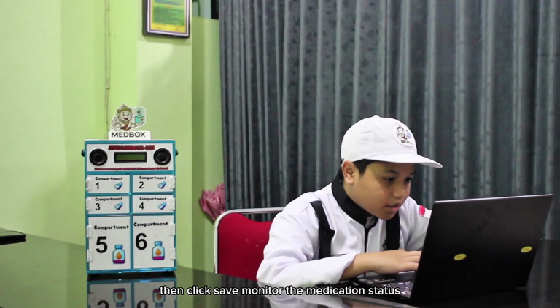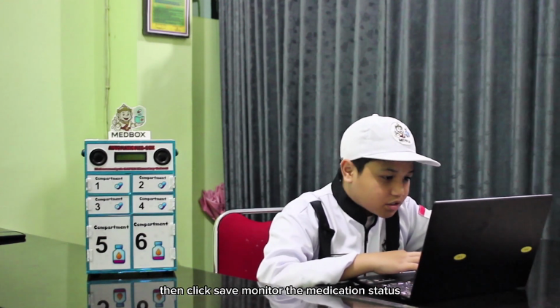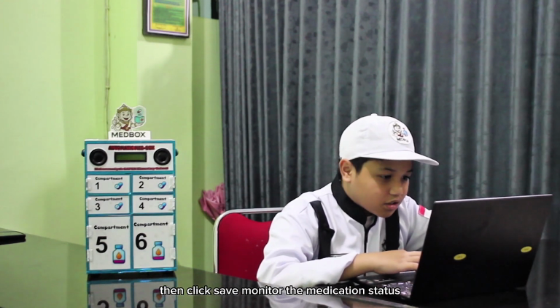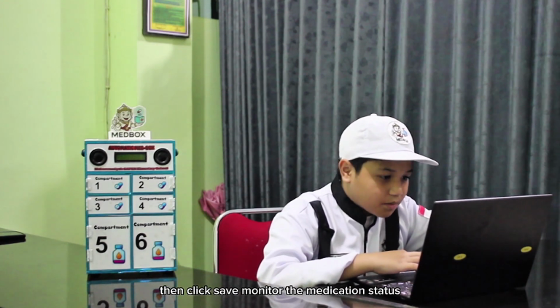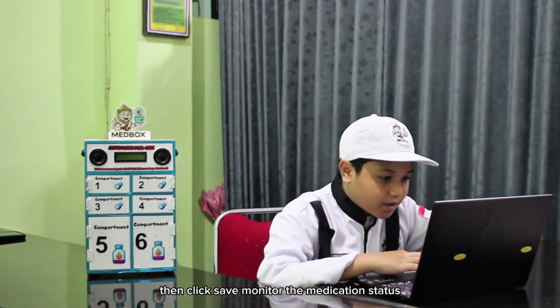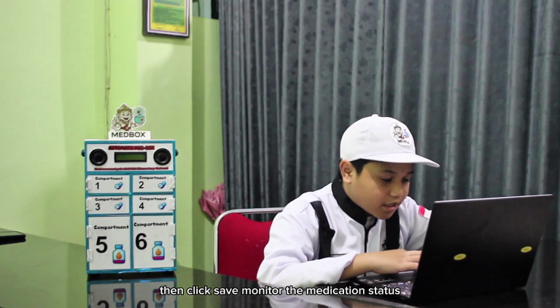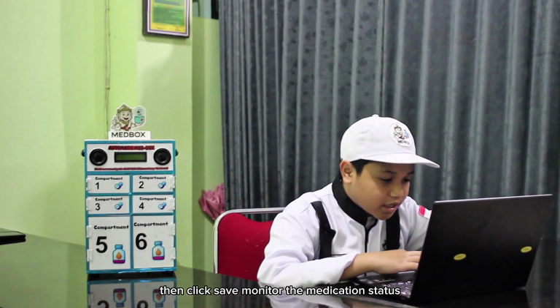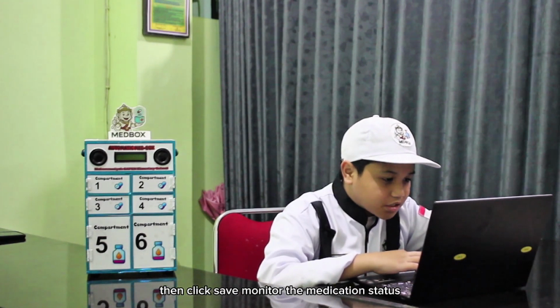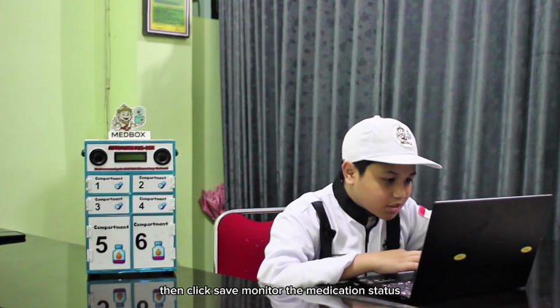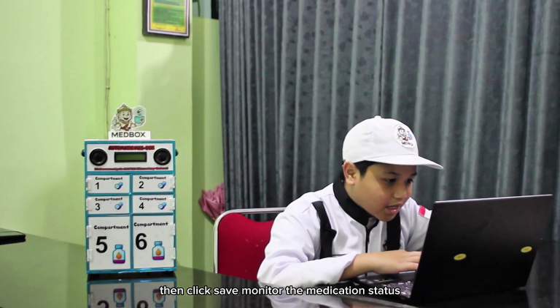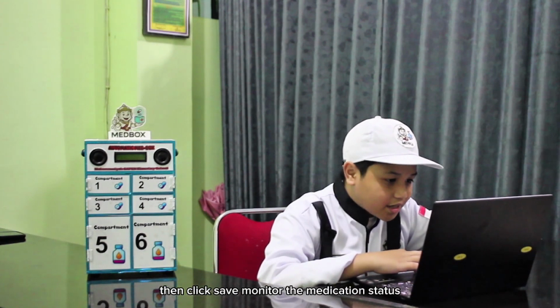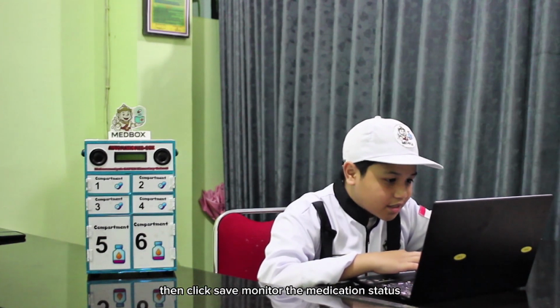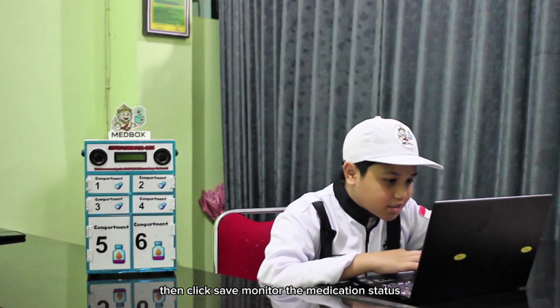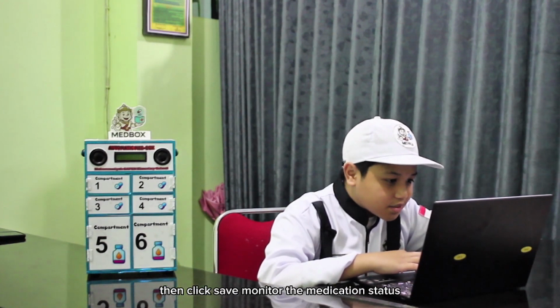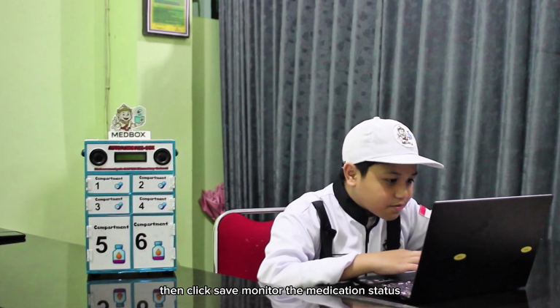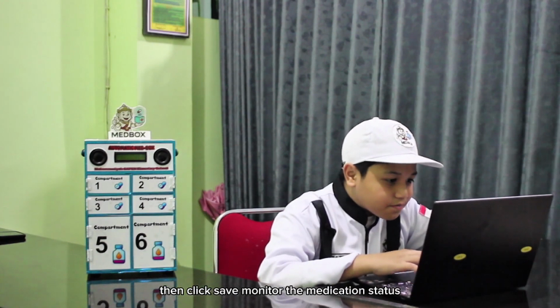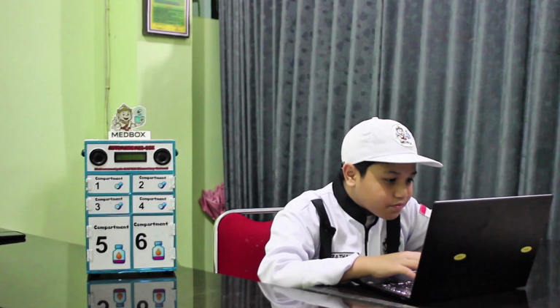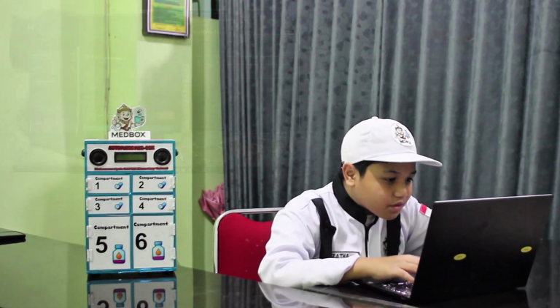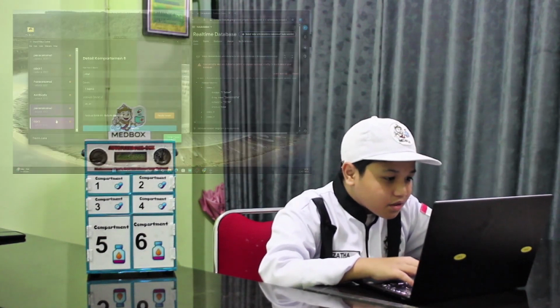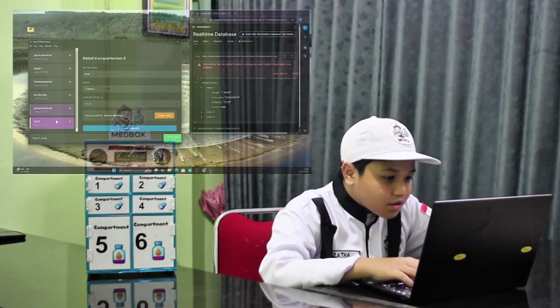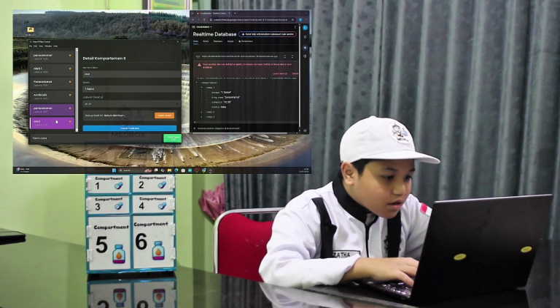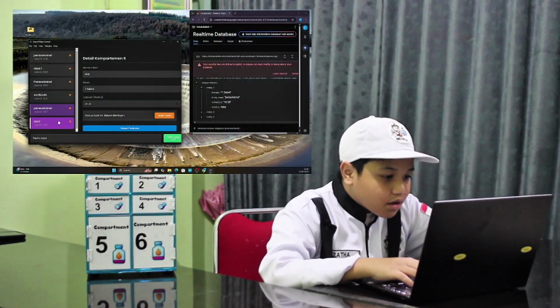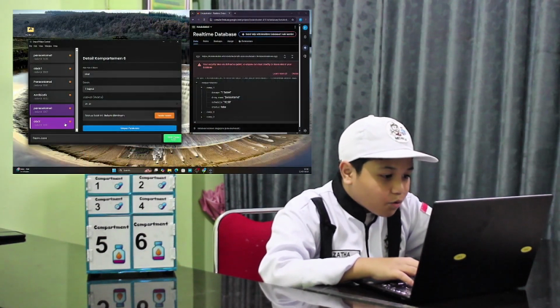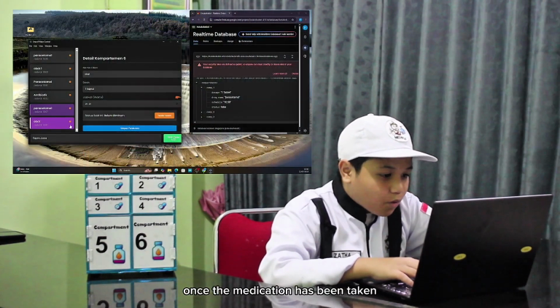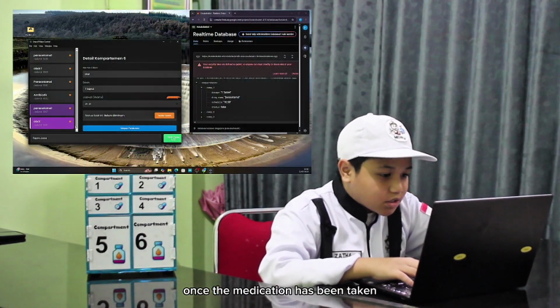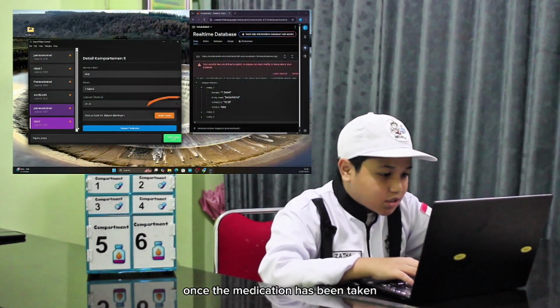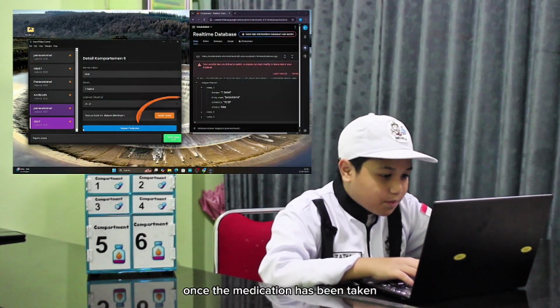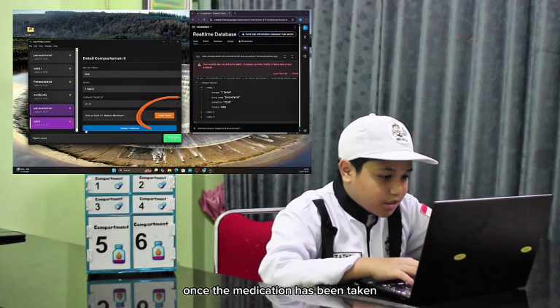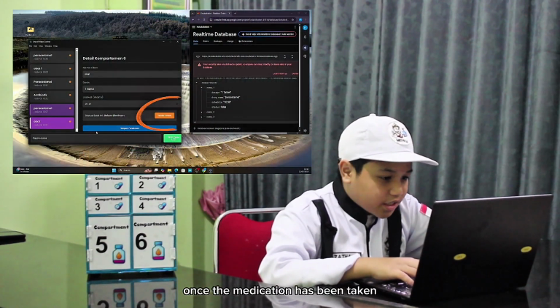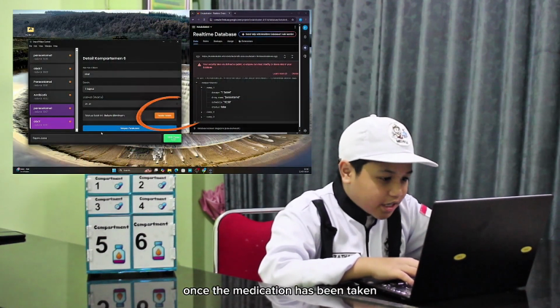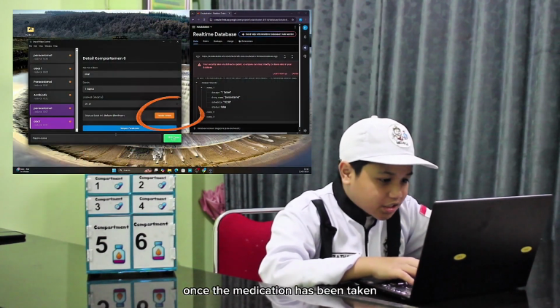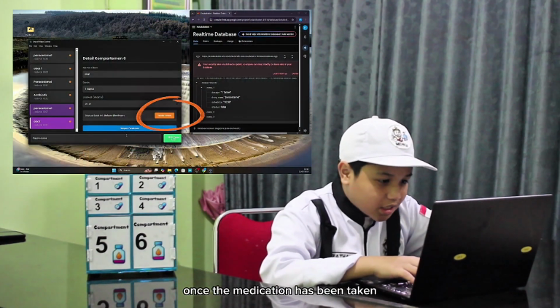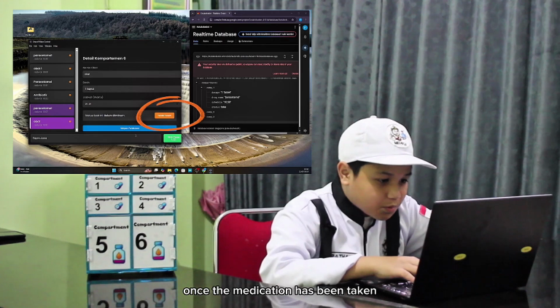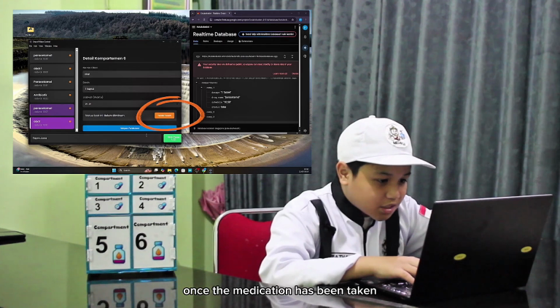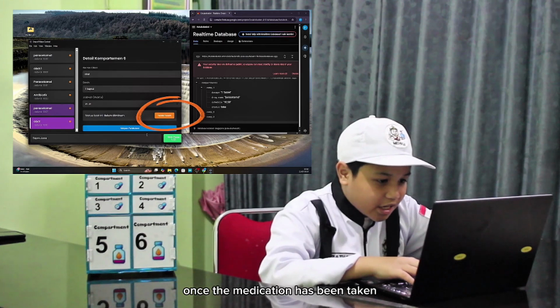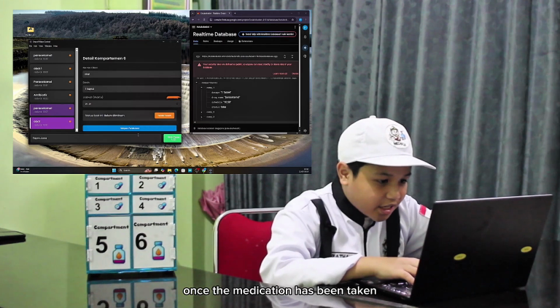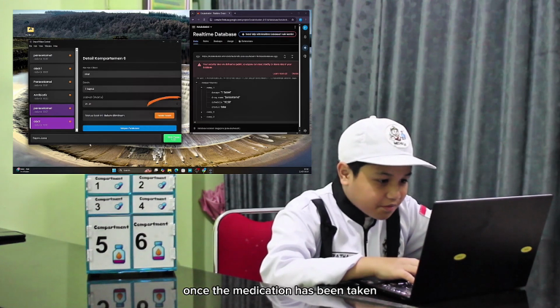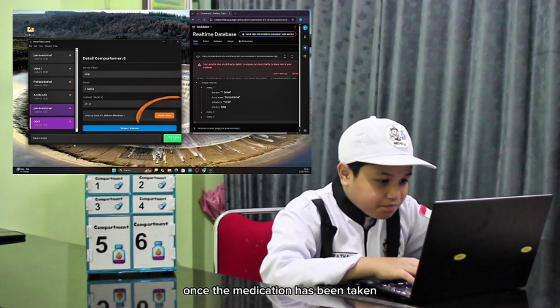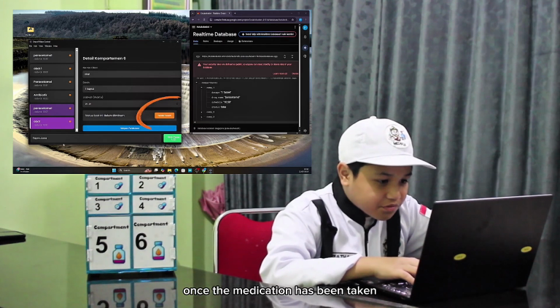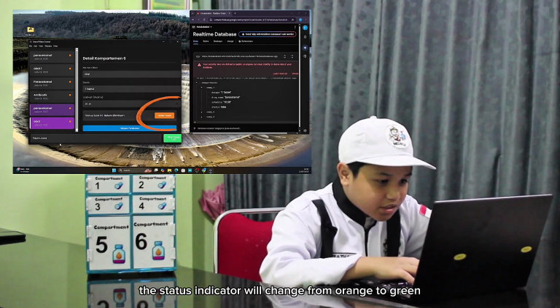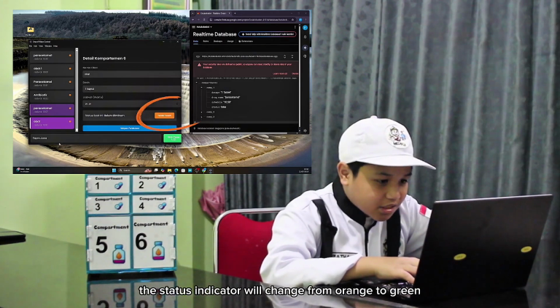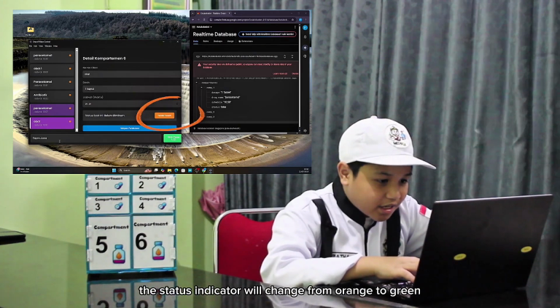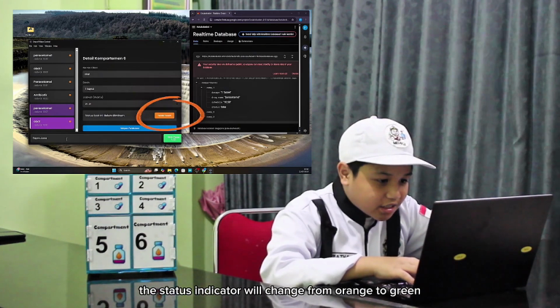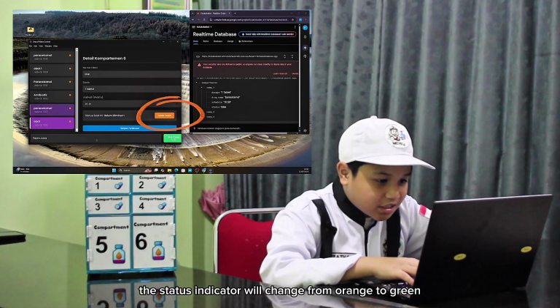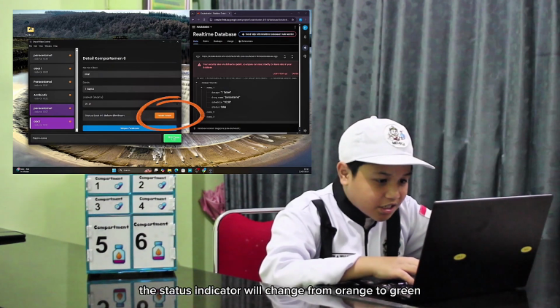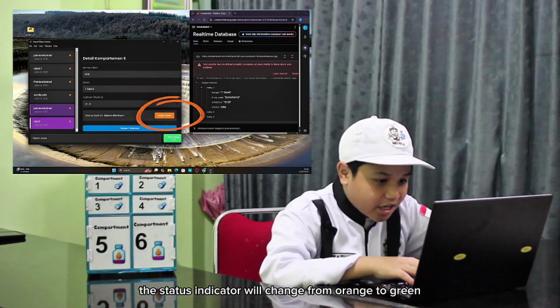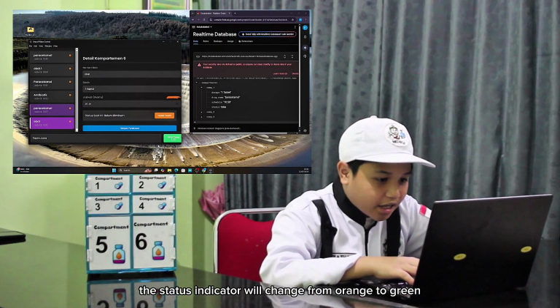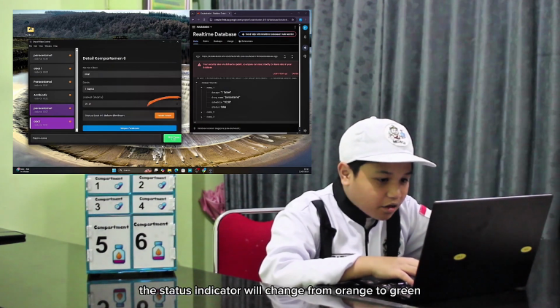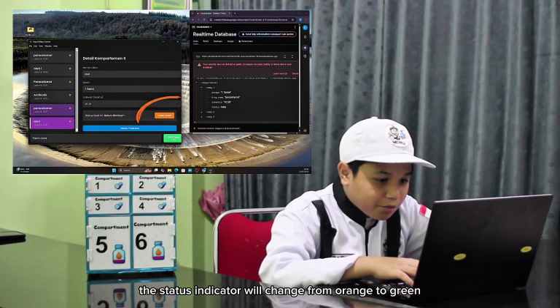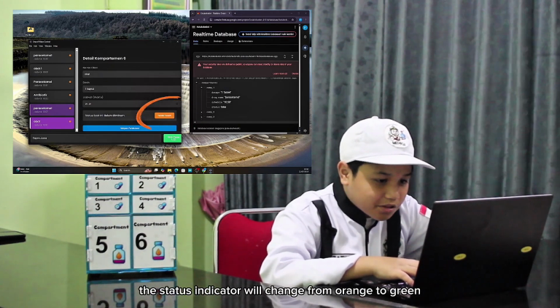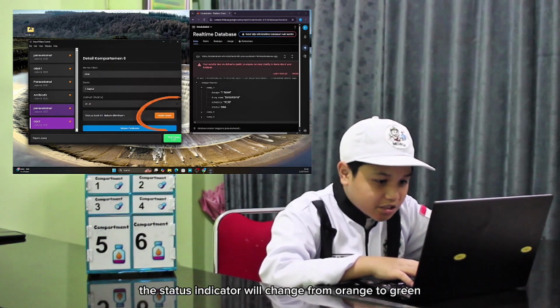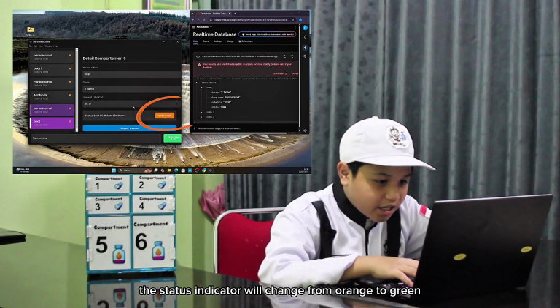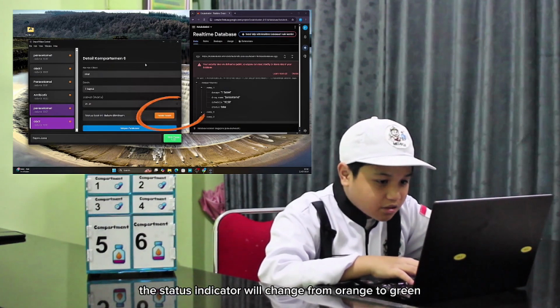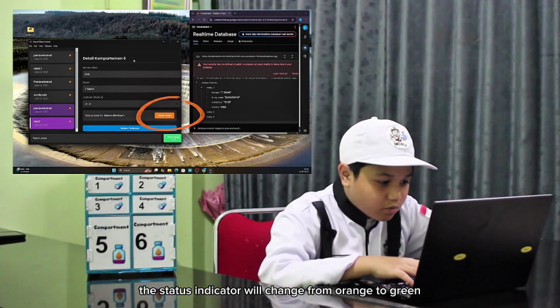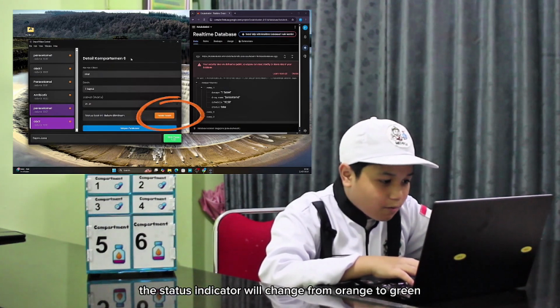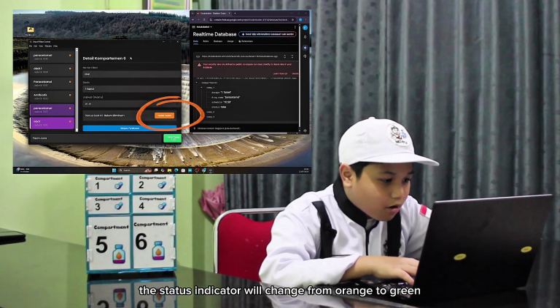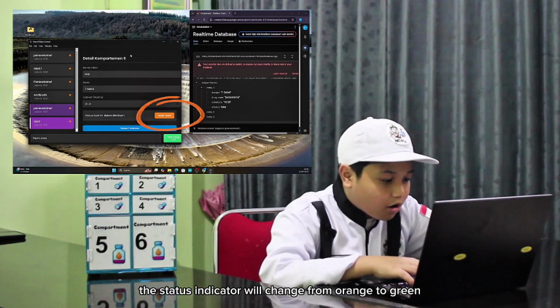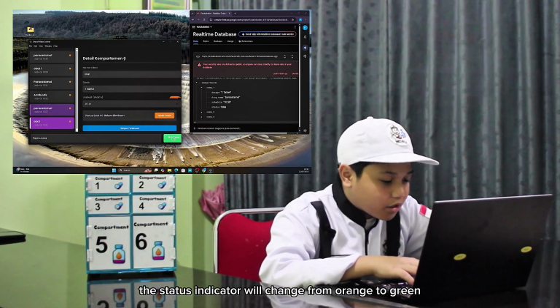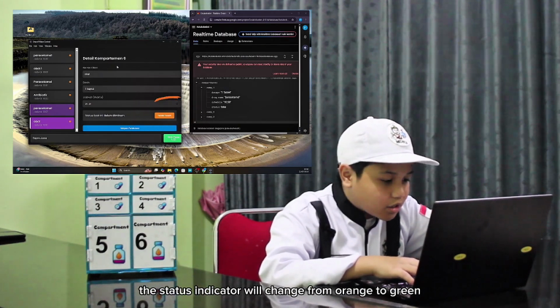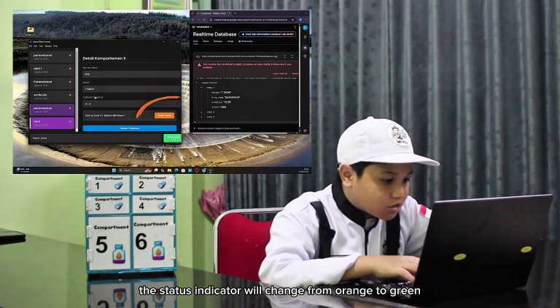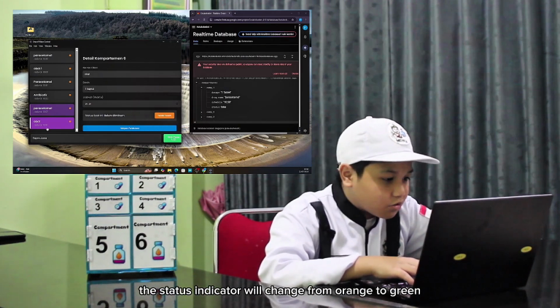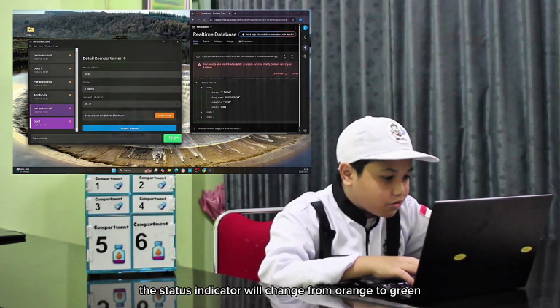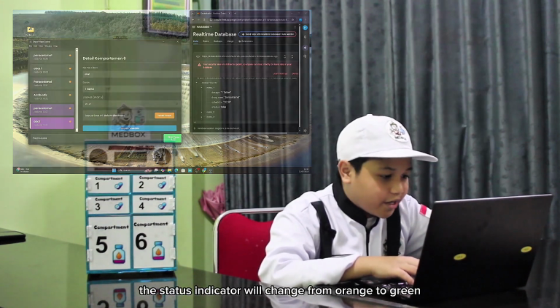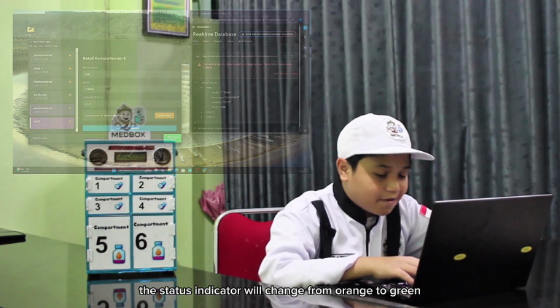Monitor the medication status. Once the medication has been taken, the status indicator will change from orange to green.